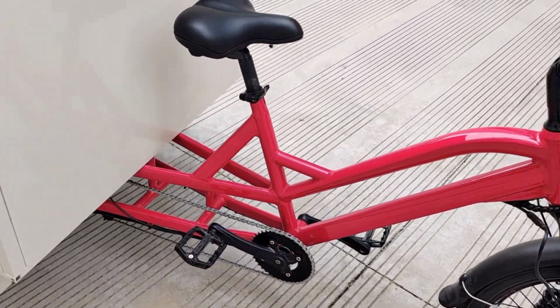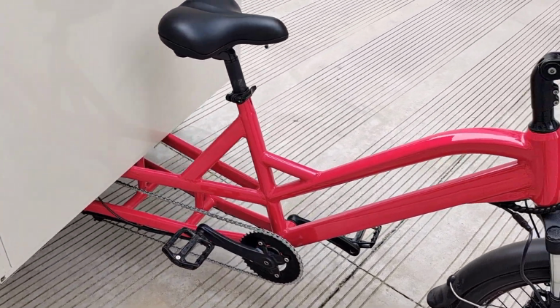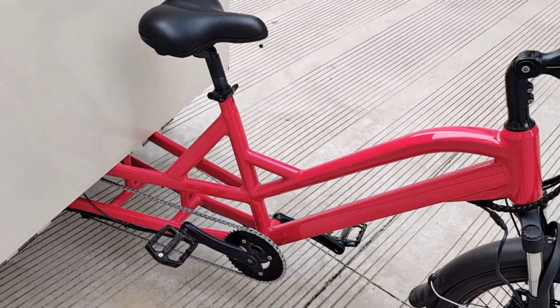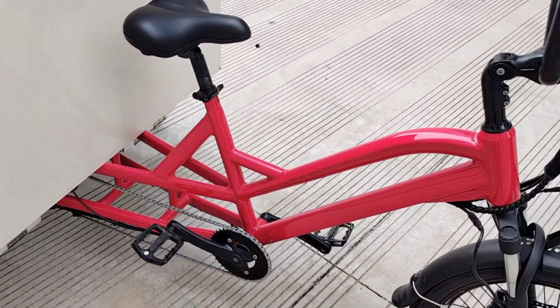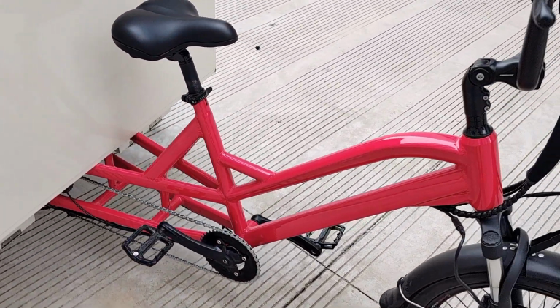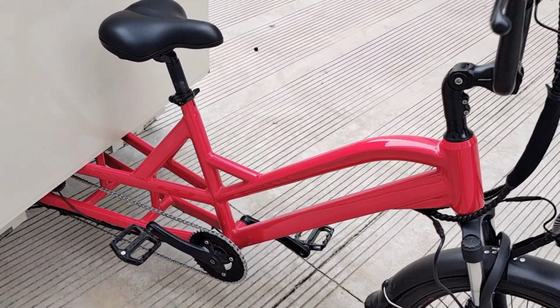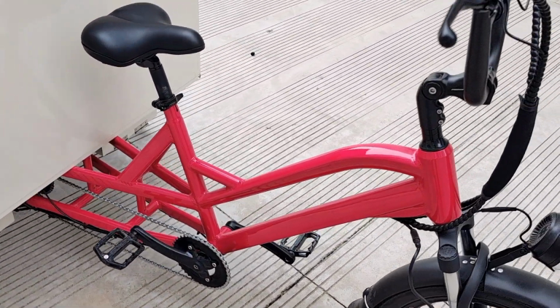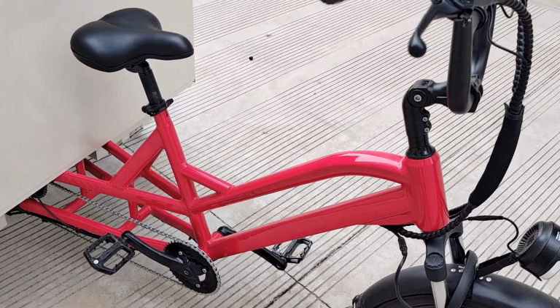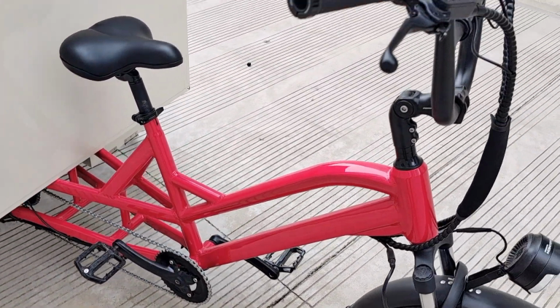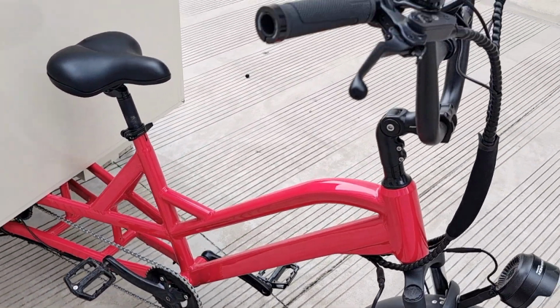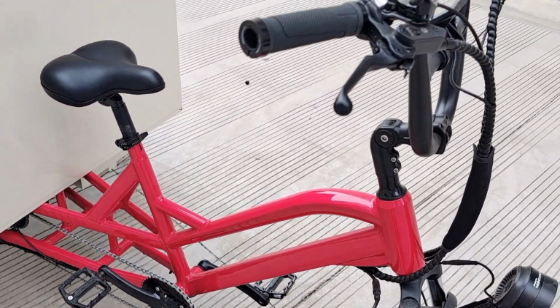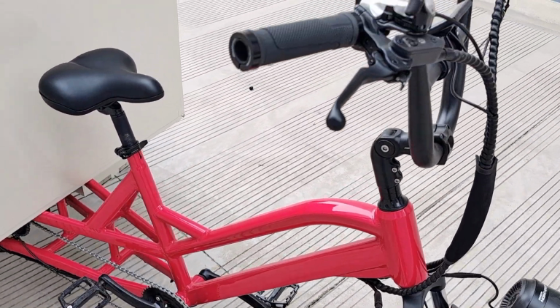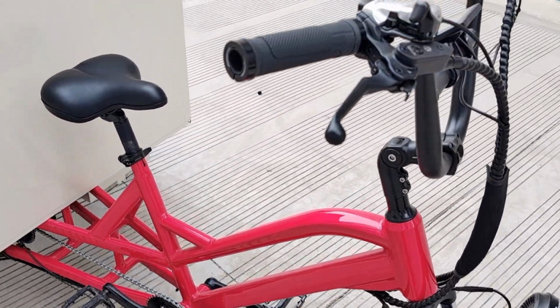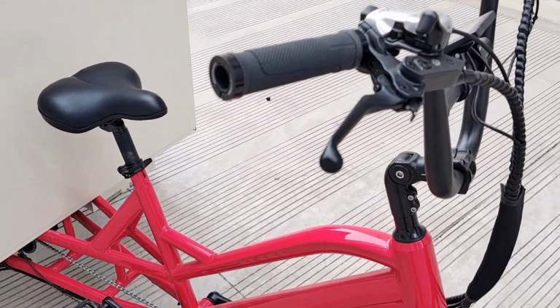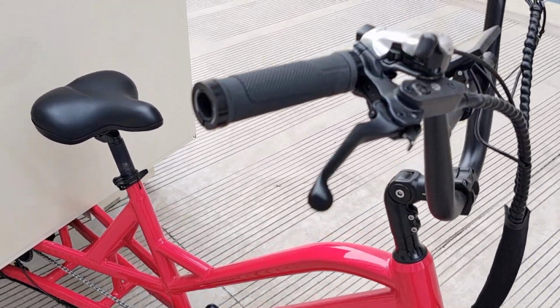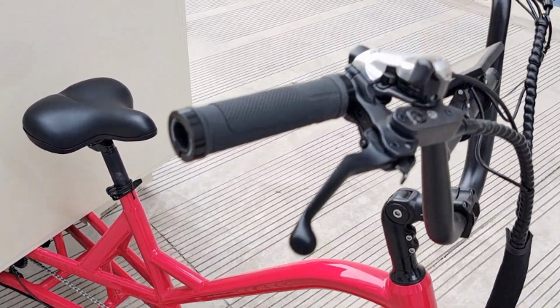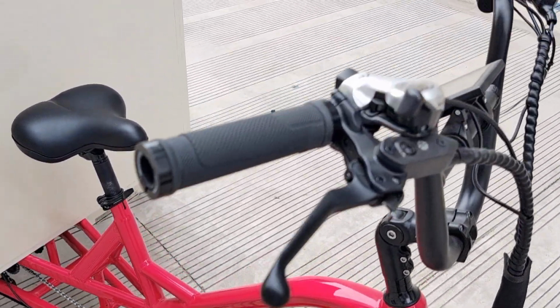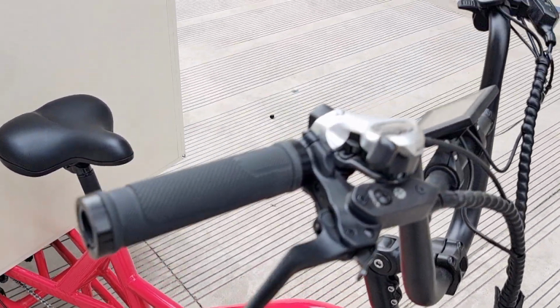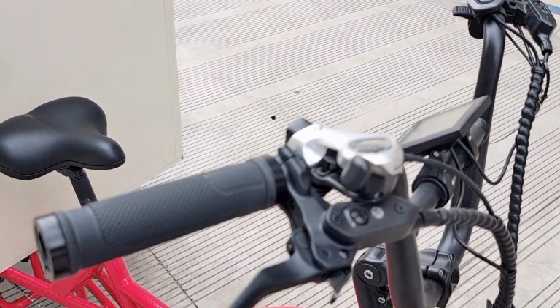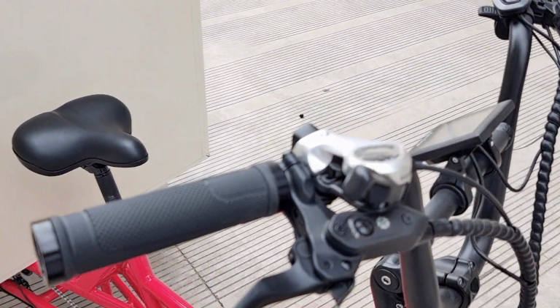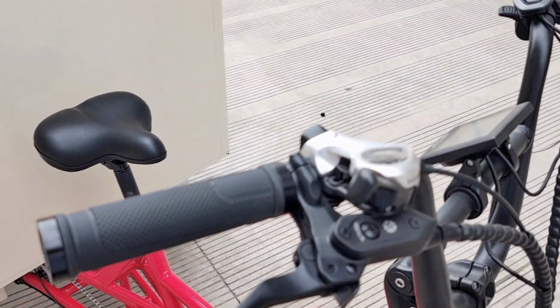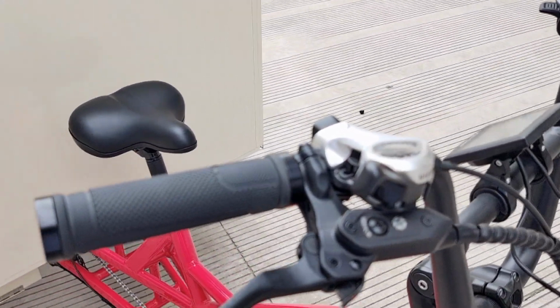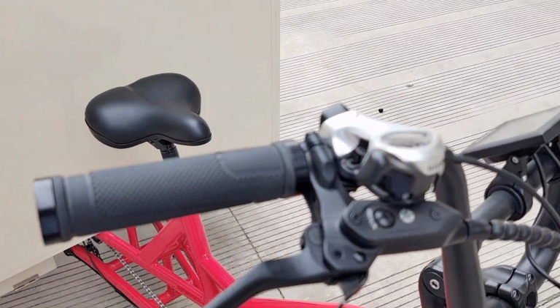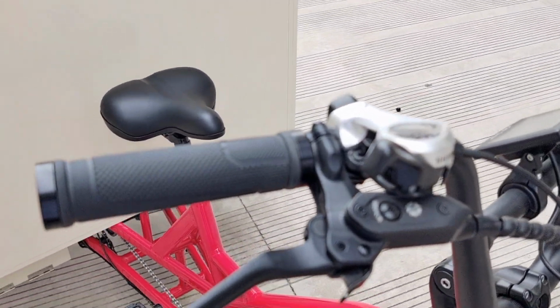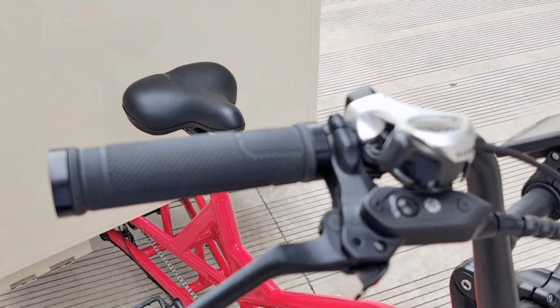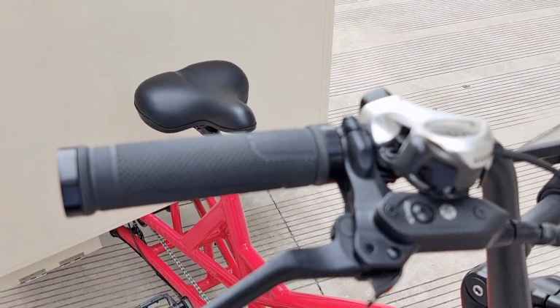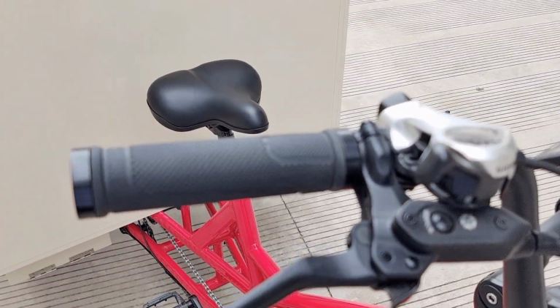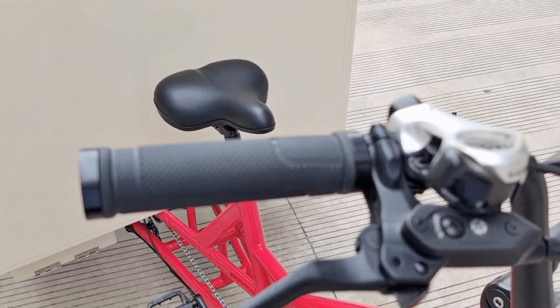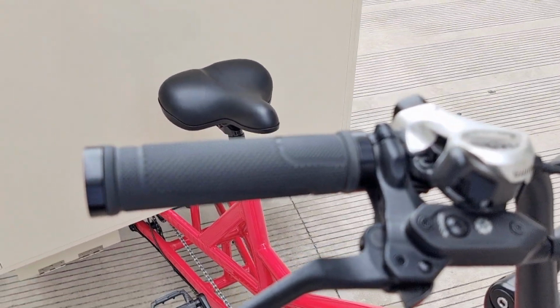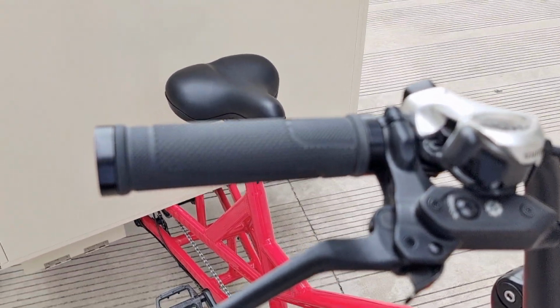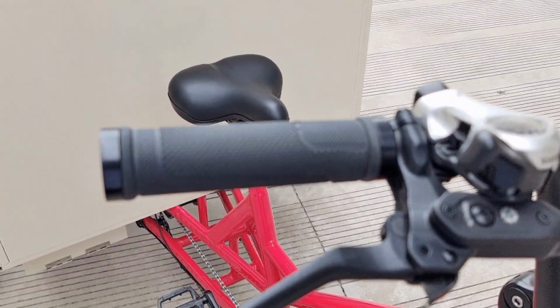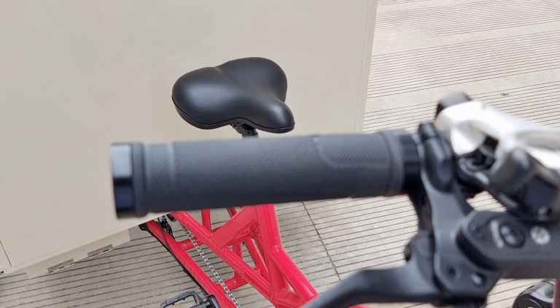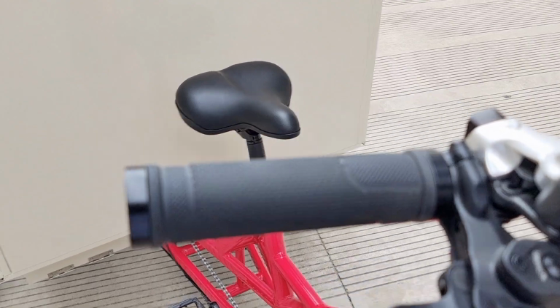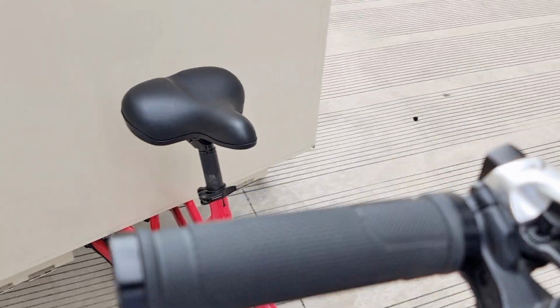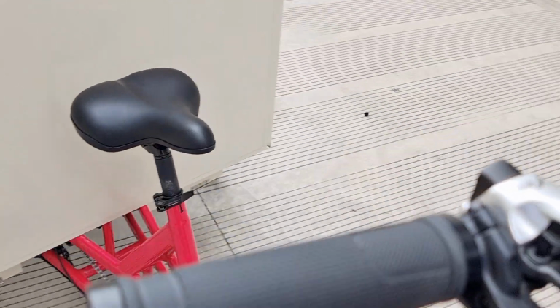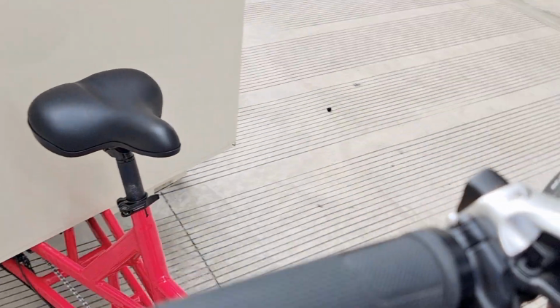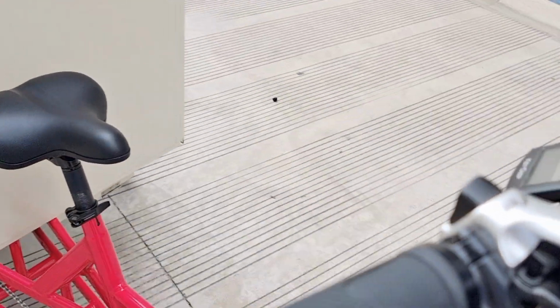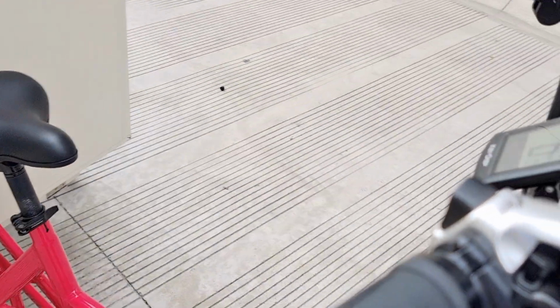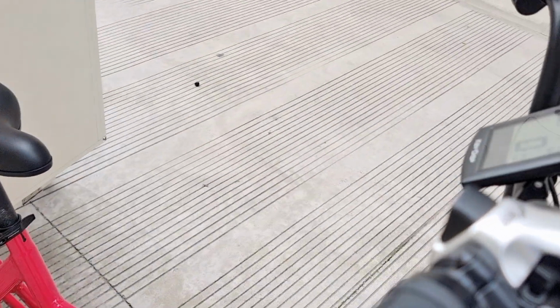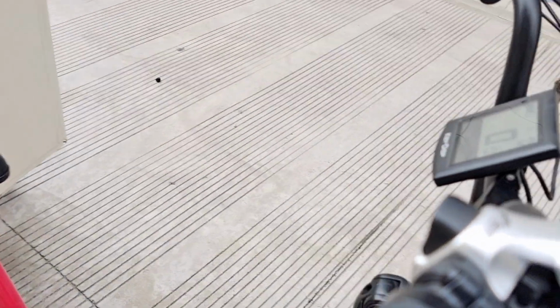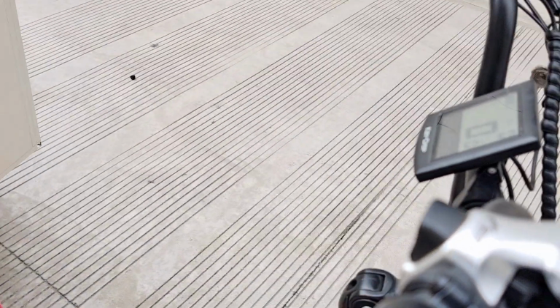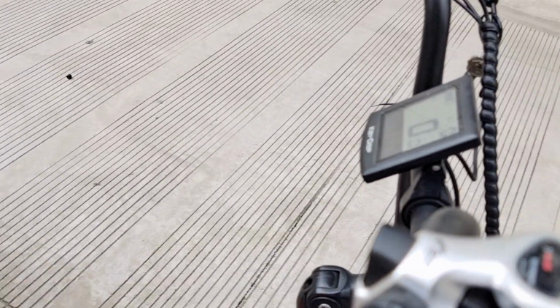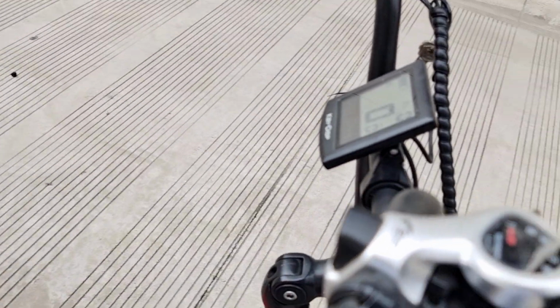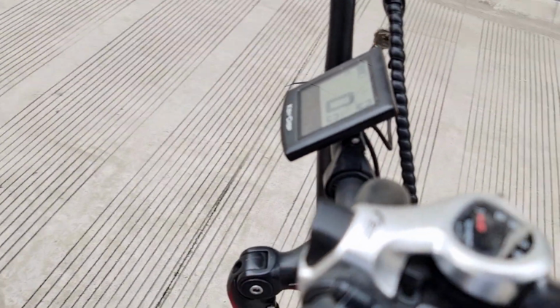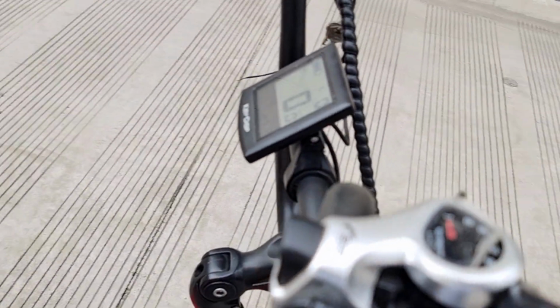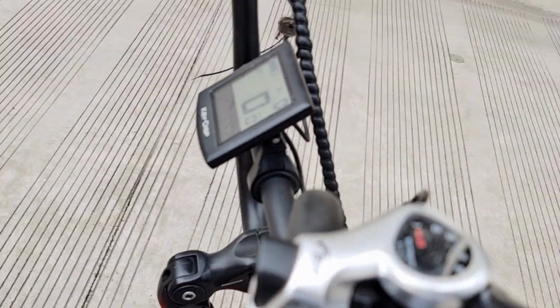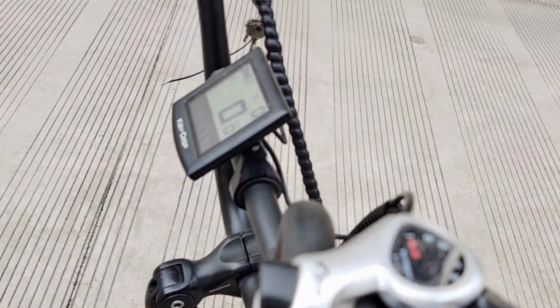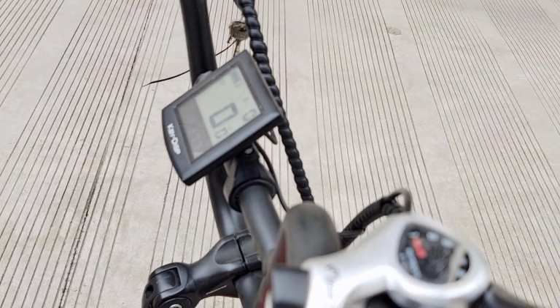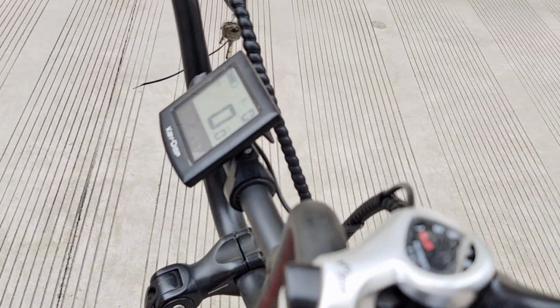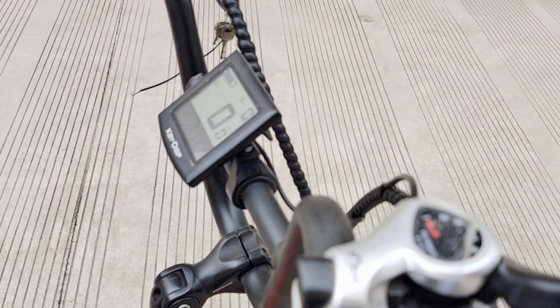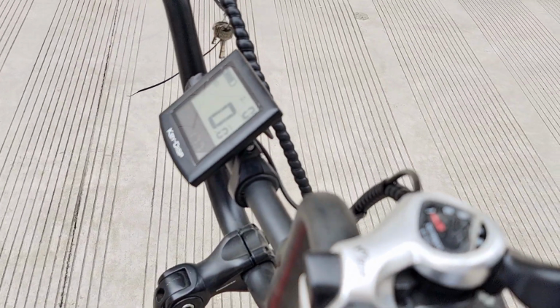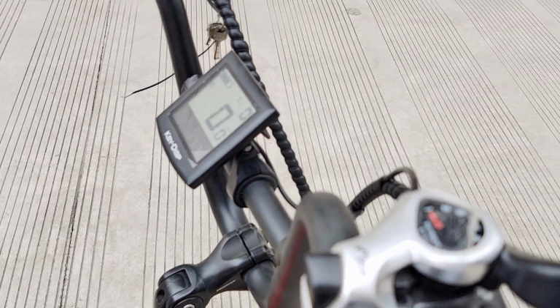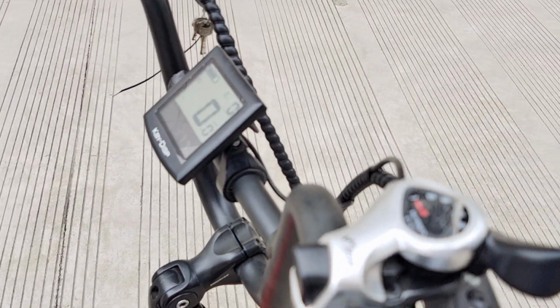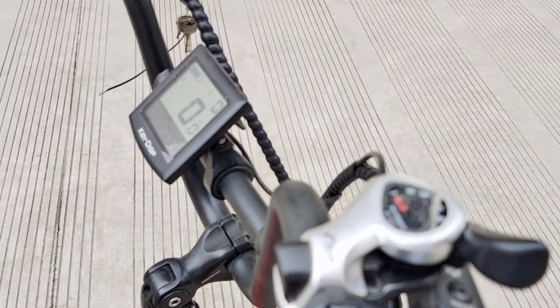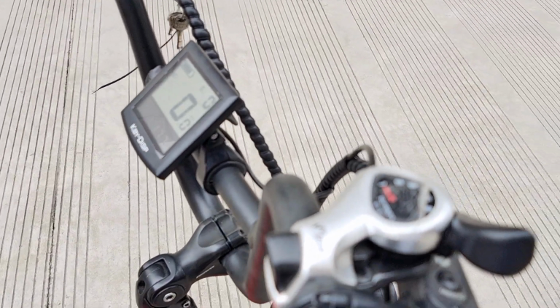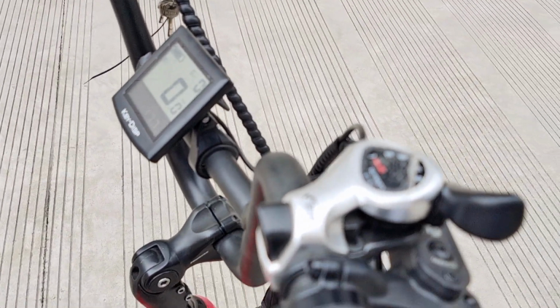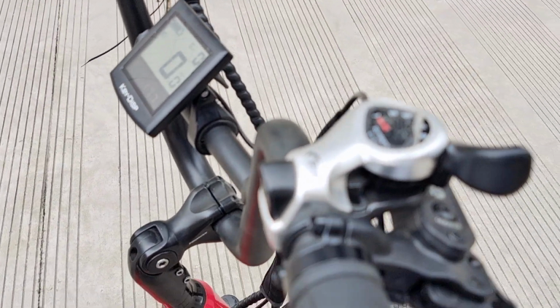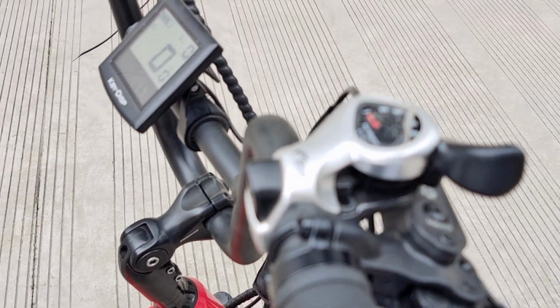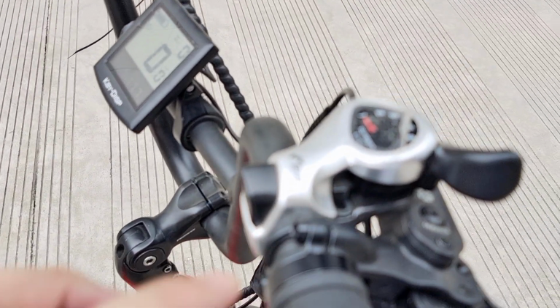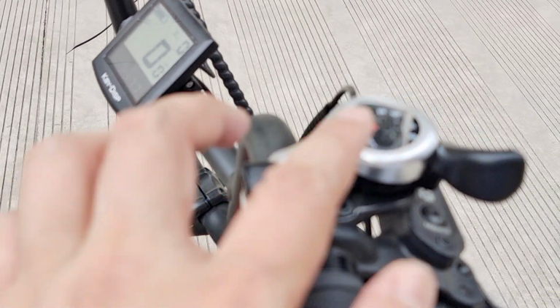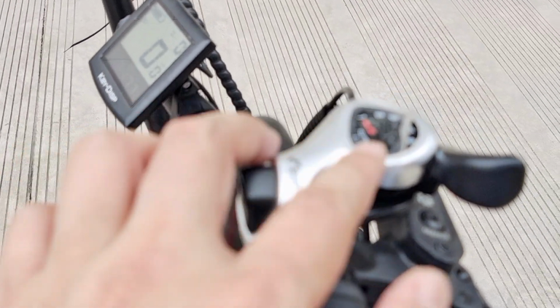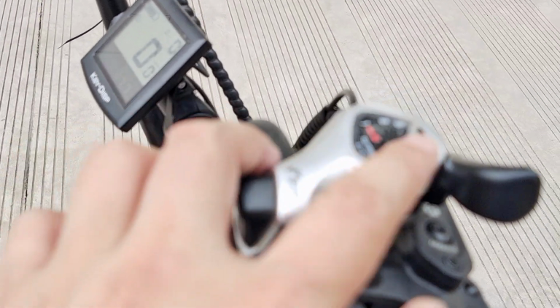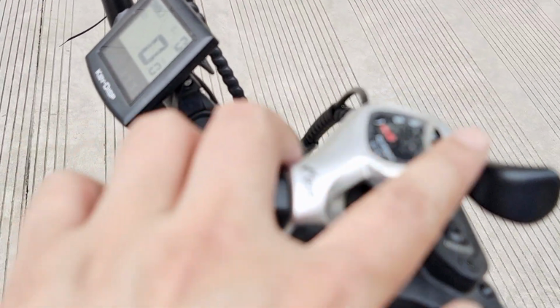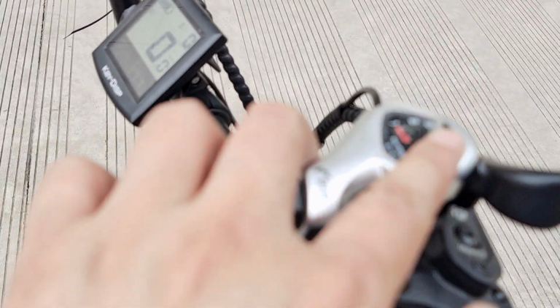We also have a Shimano derailleur which has seven gears. You can see here.